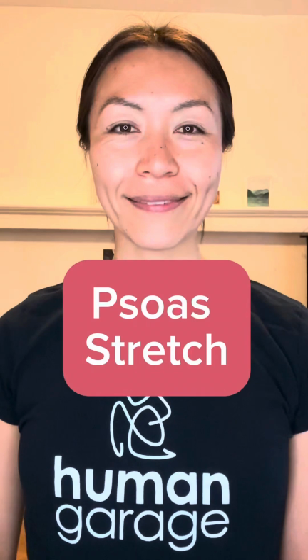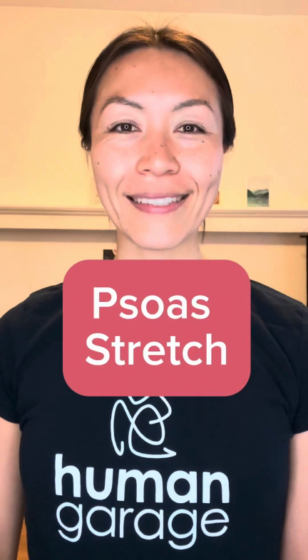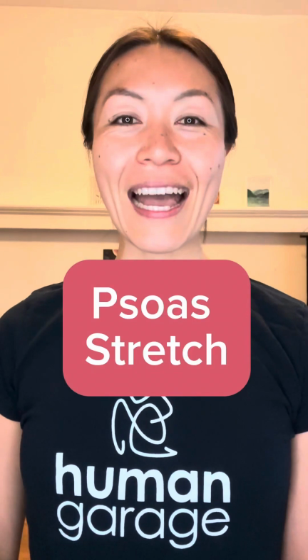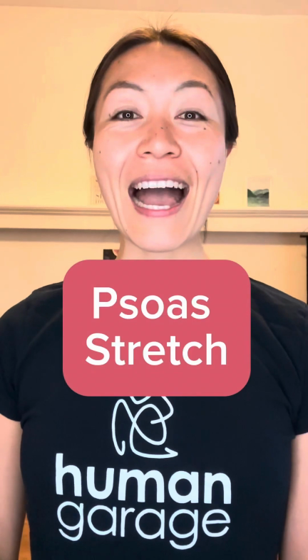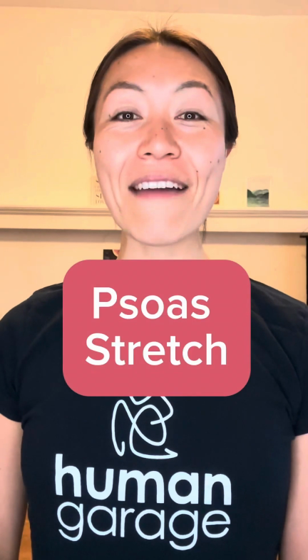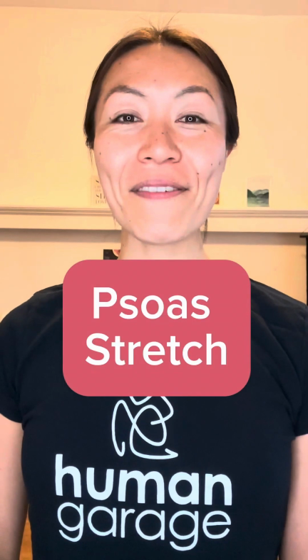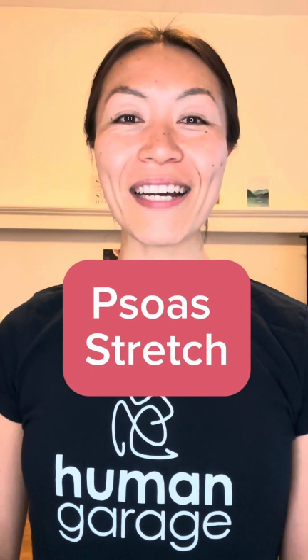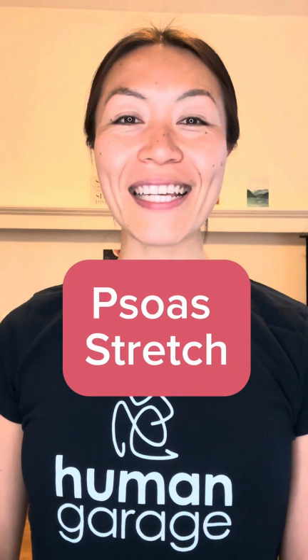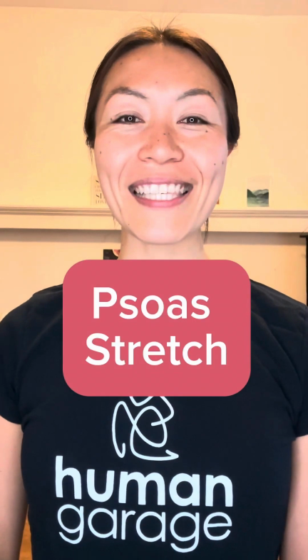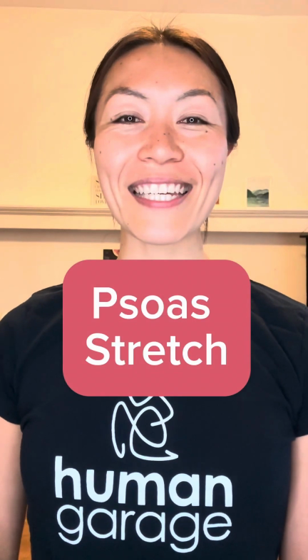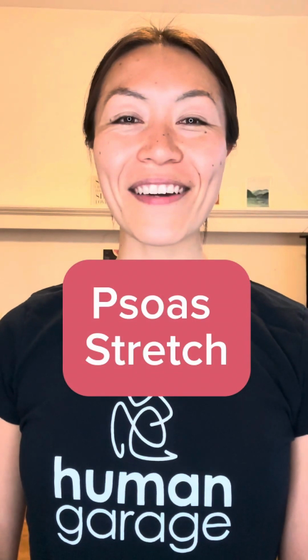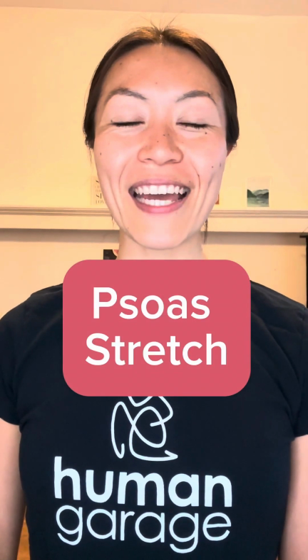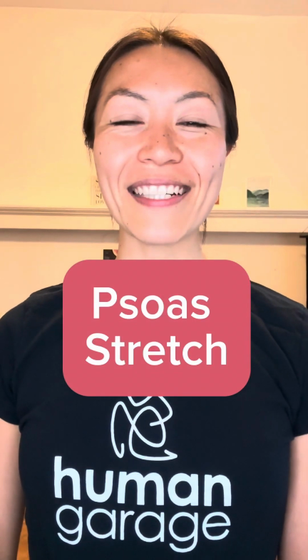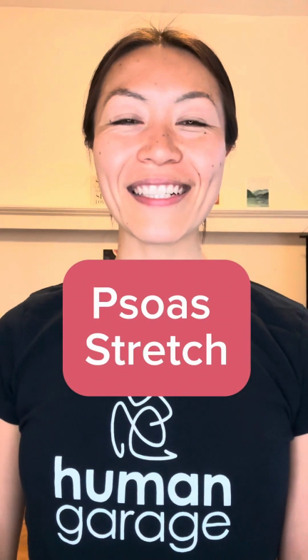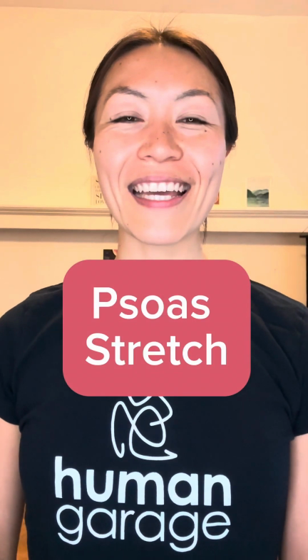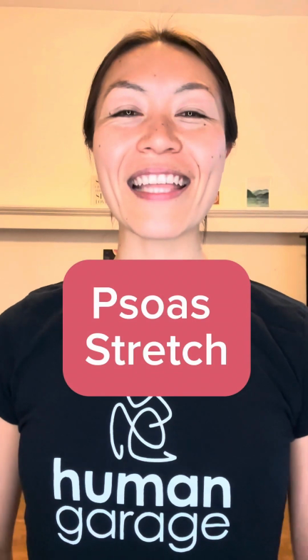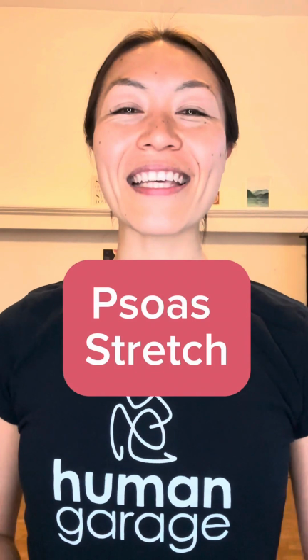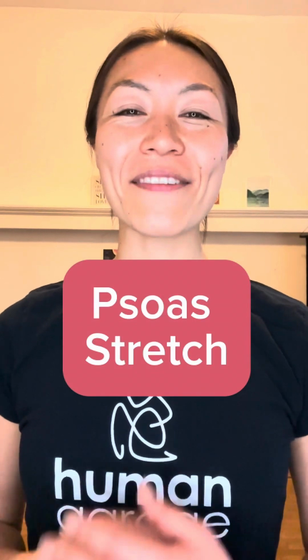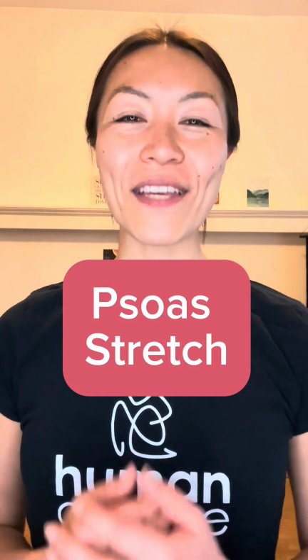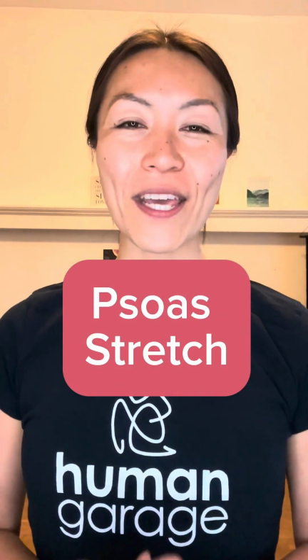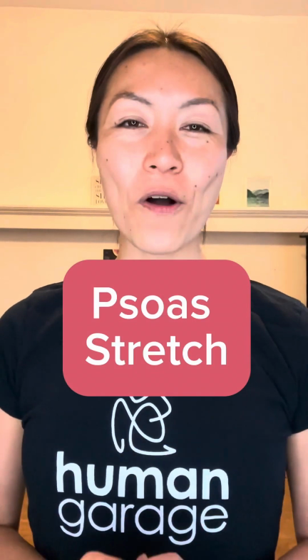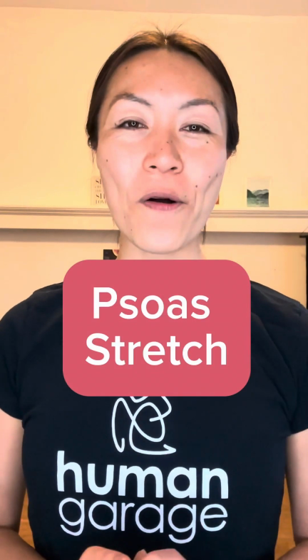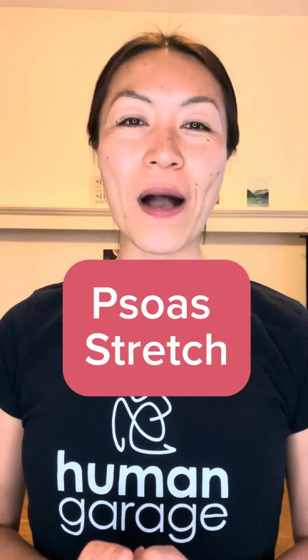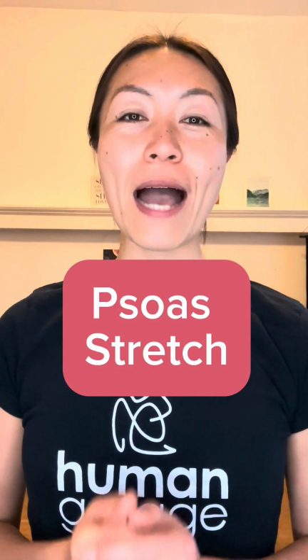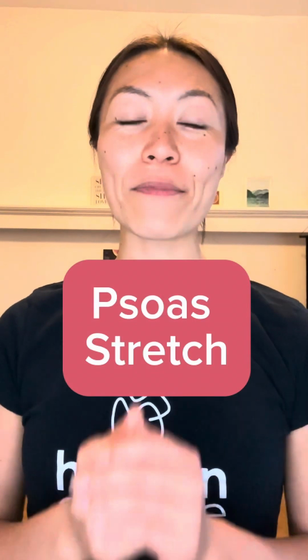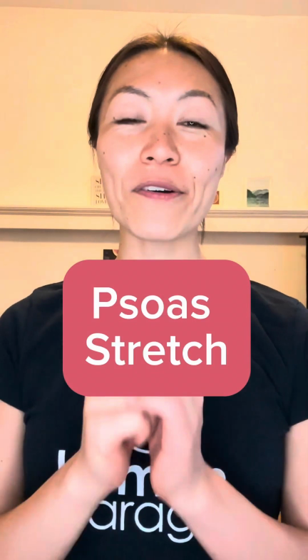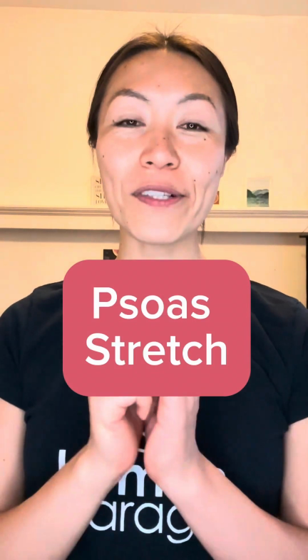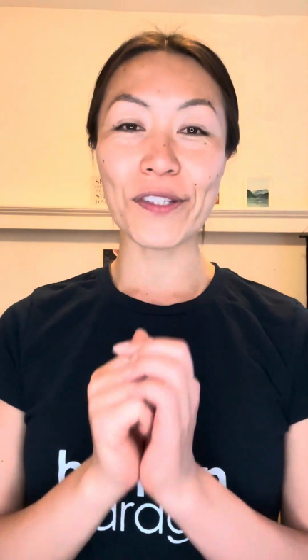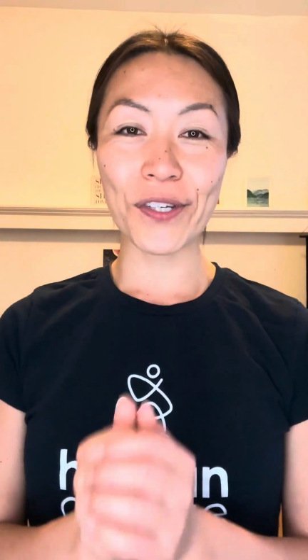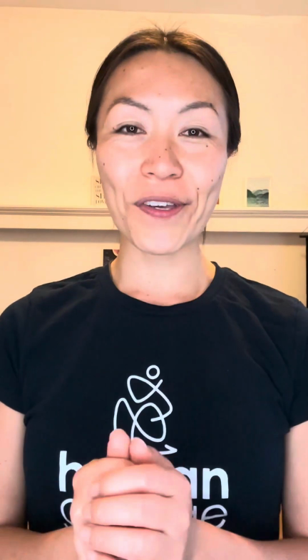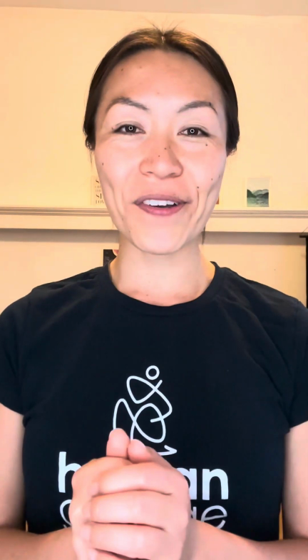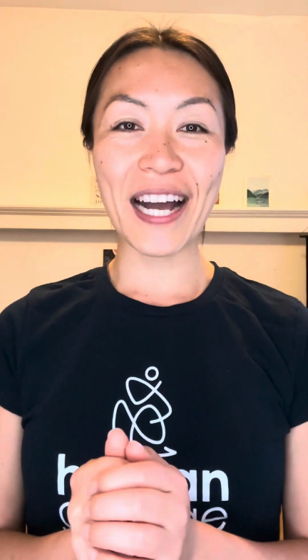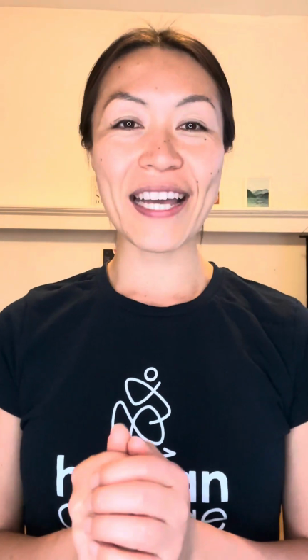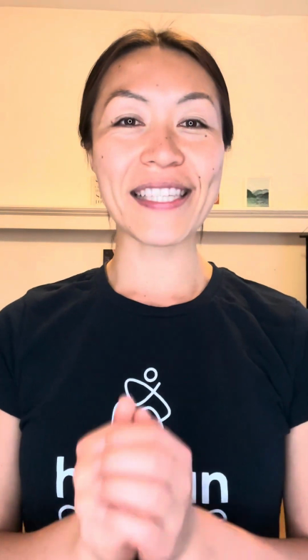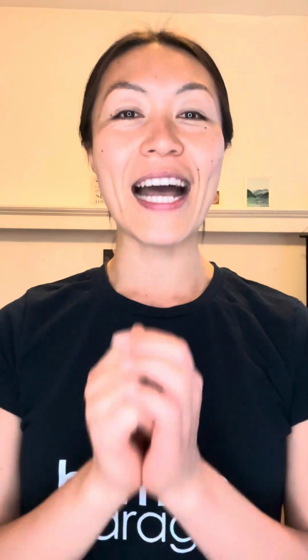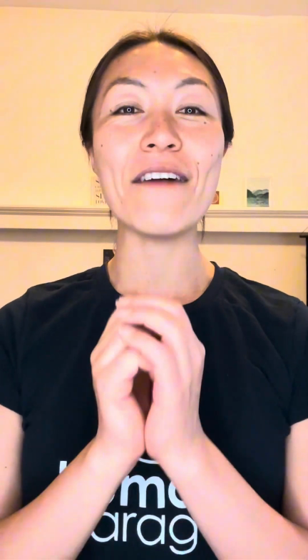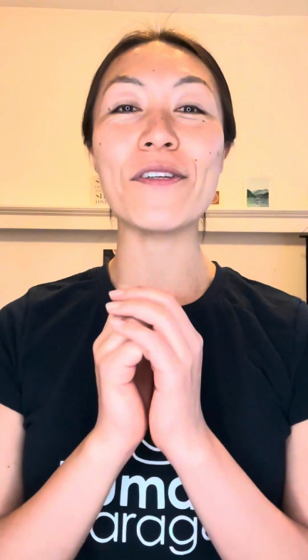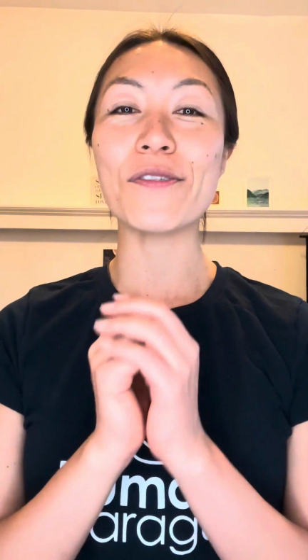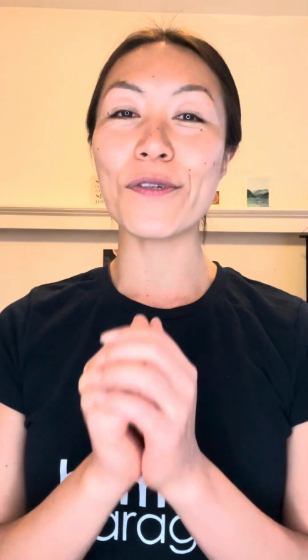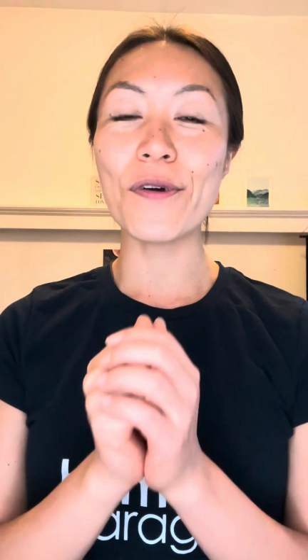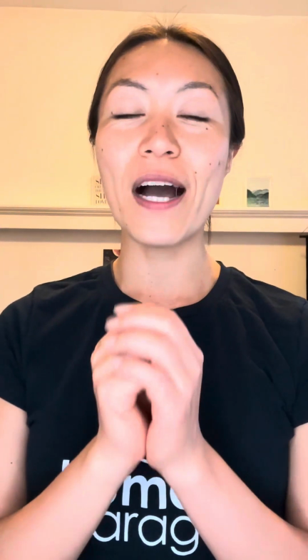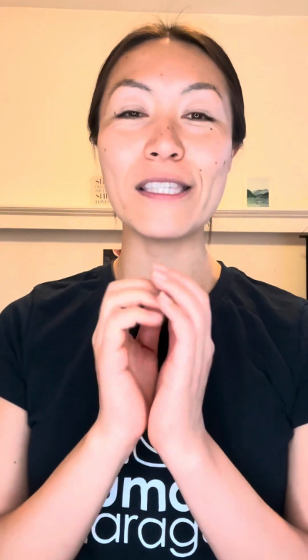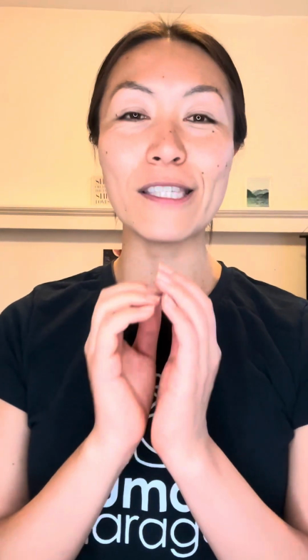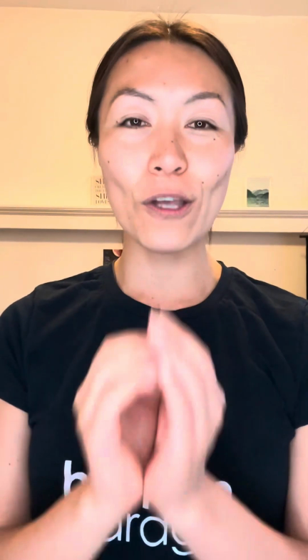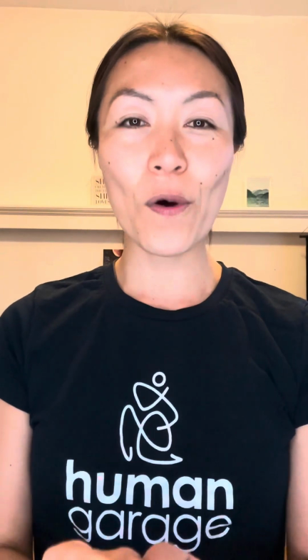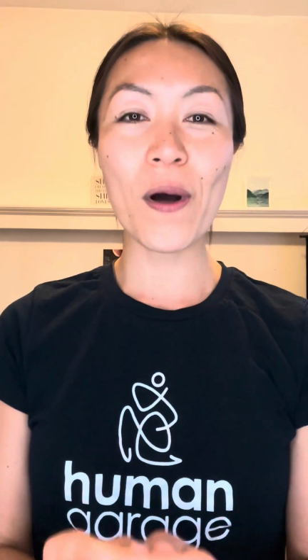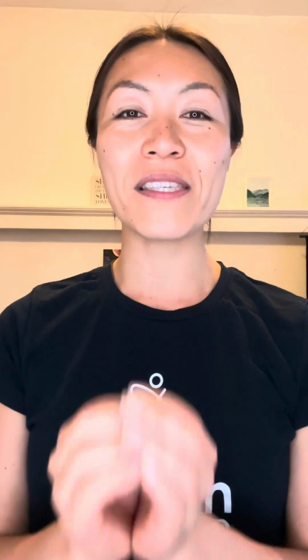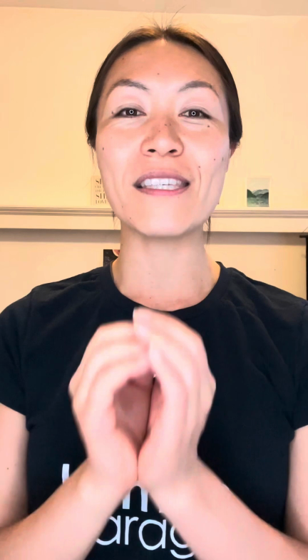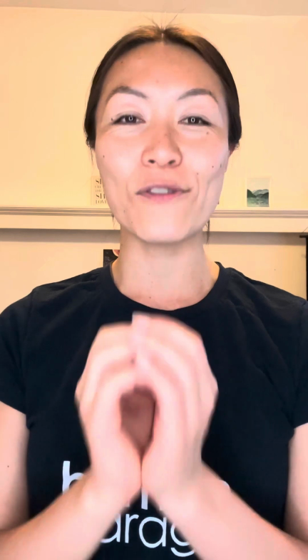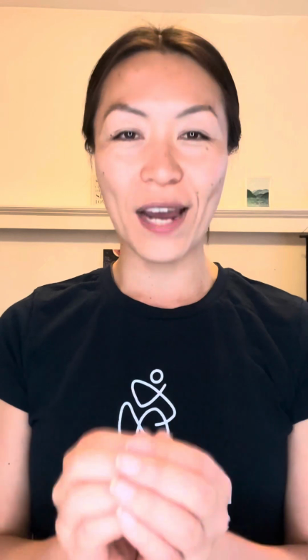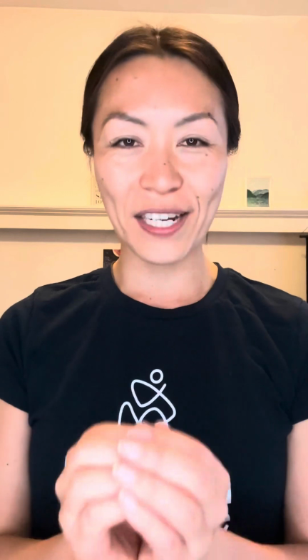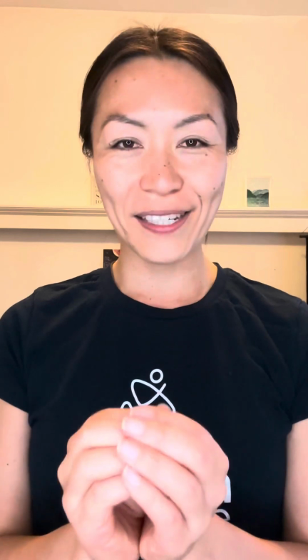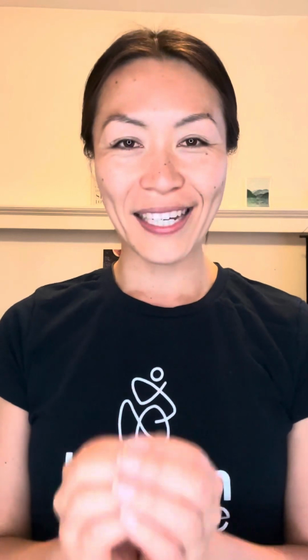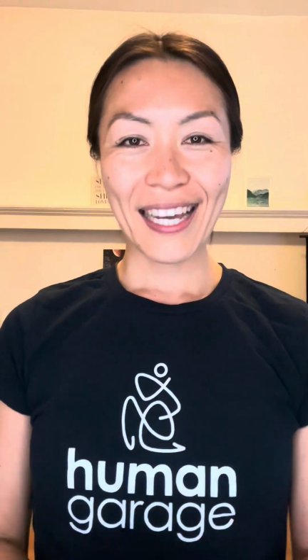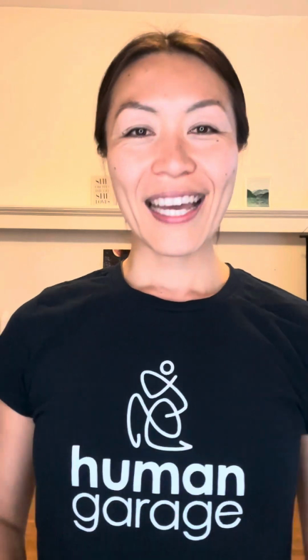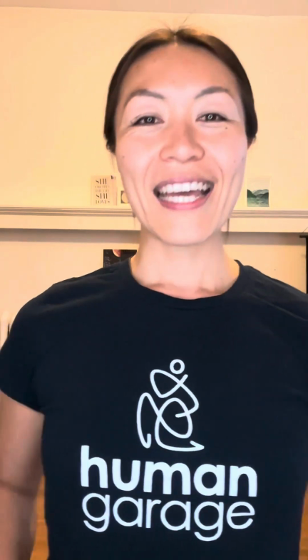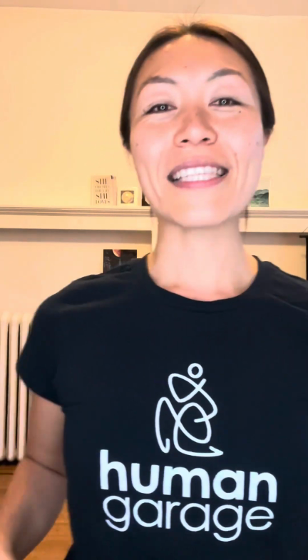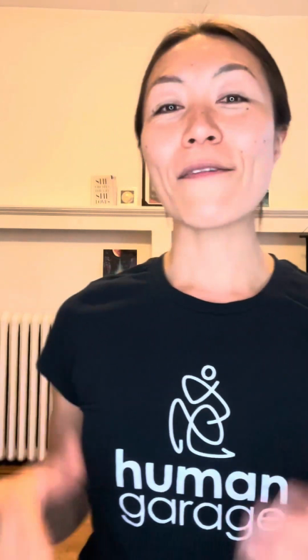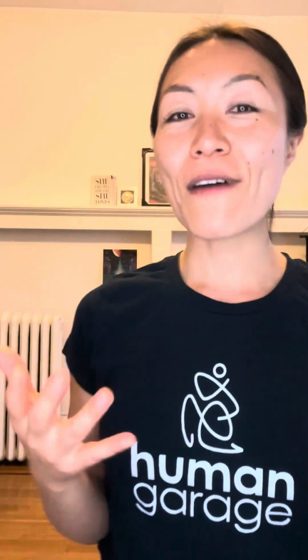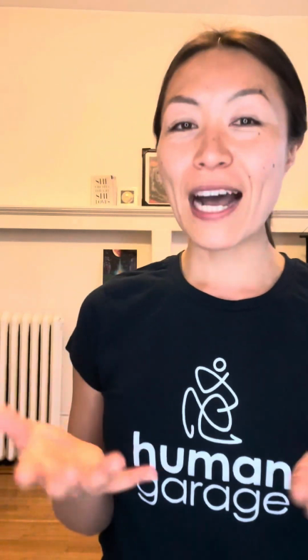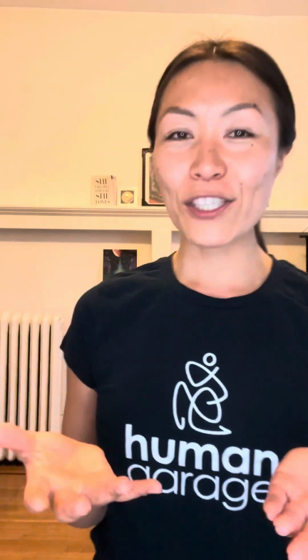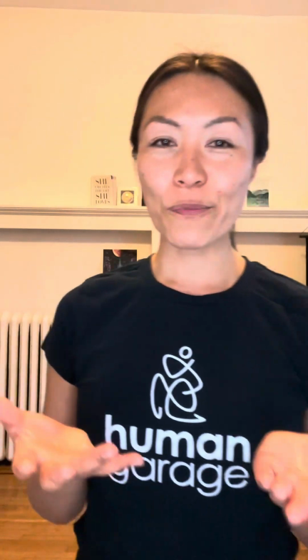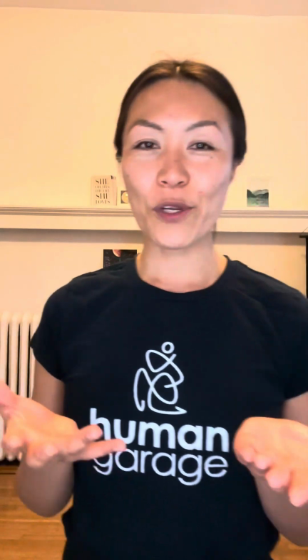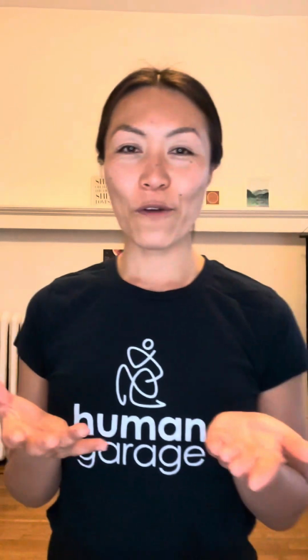Hi everyone, it's Ikue. In this video, I'm going to show you guys how to do a psoas stretch. It's a fascia maneuver.